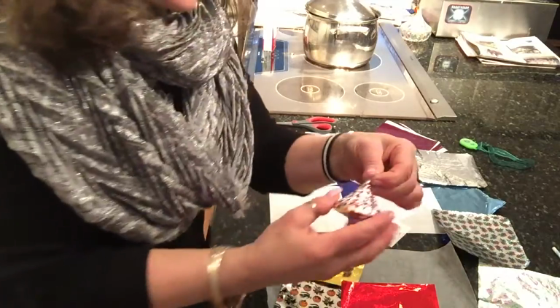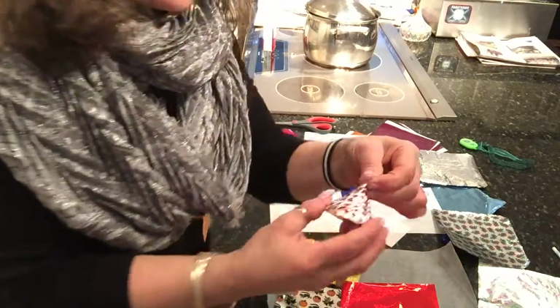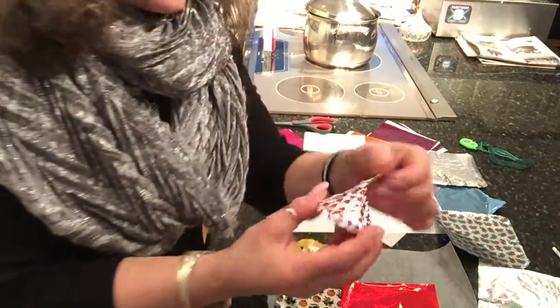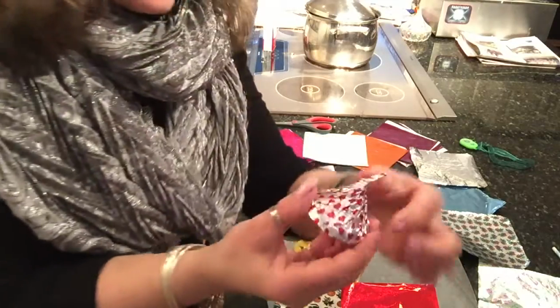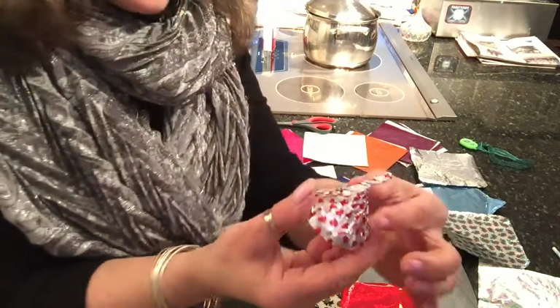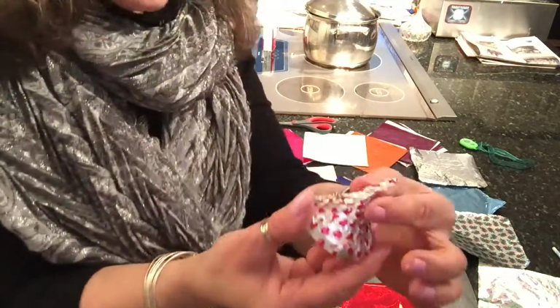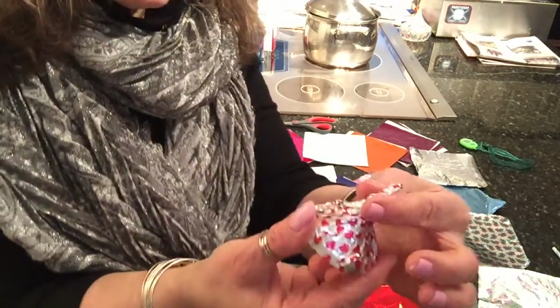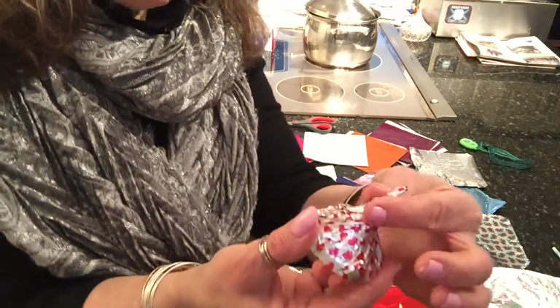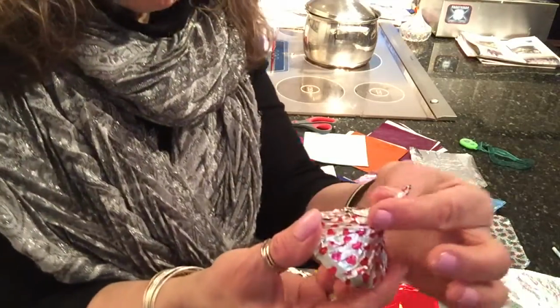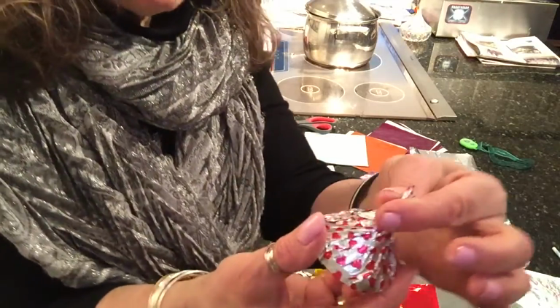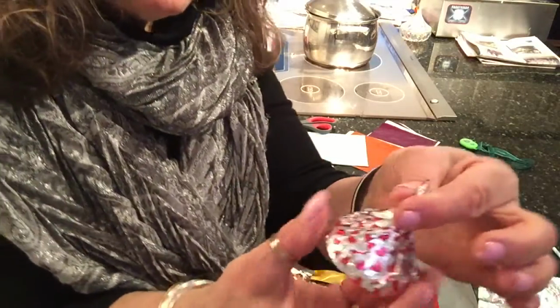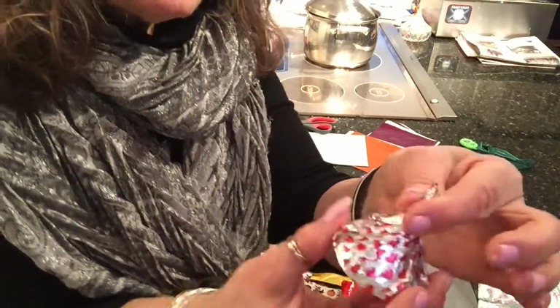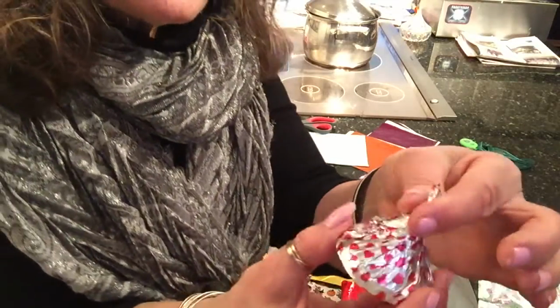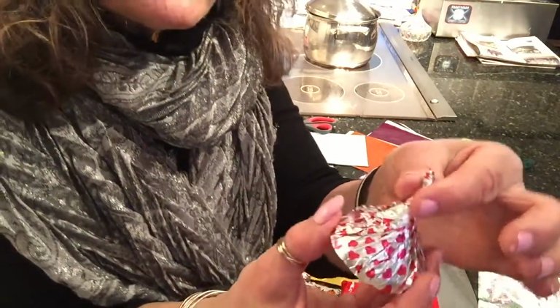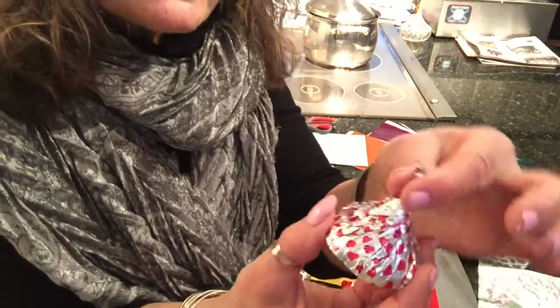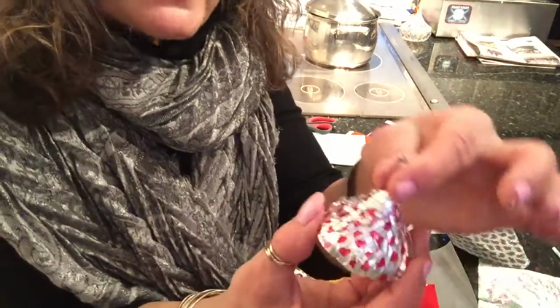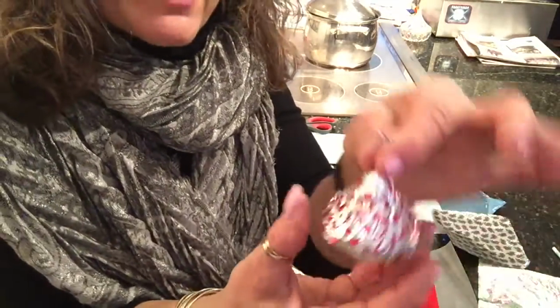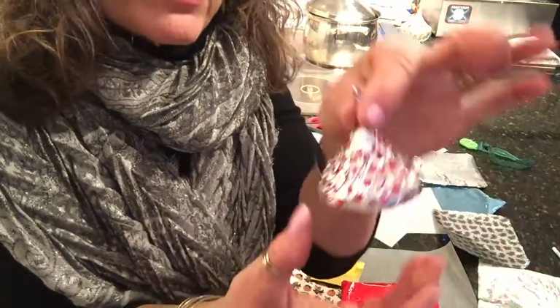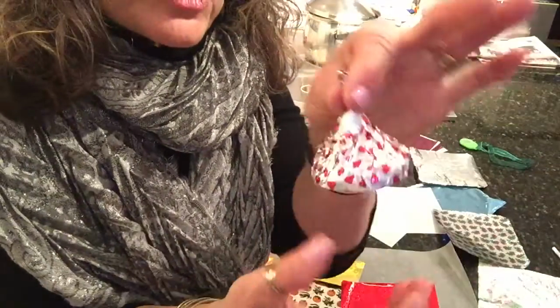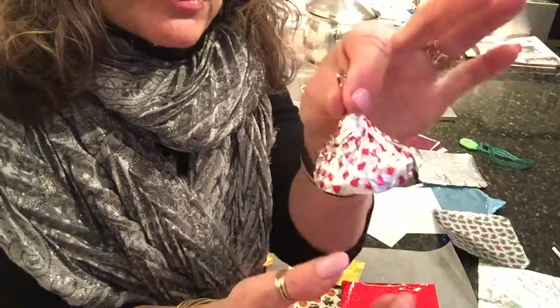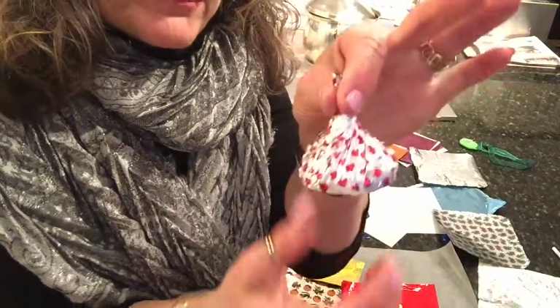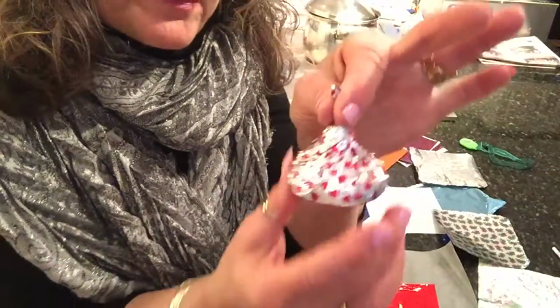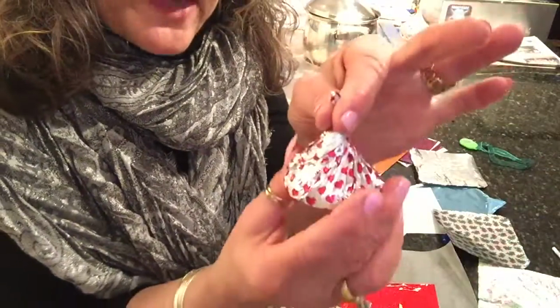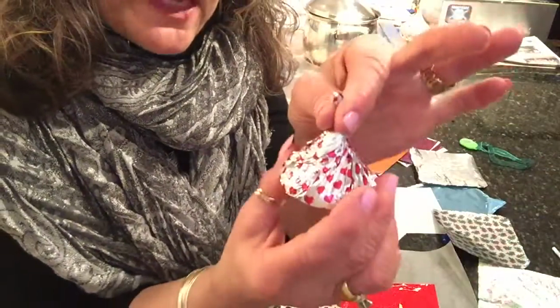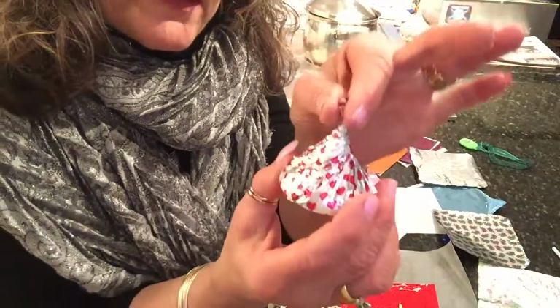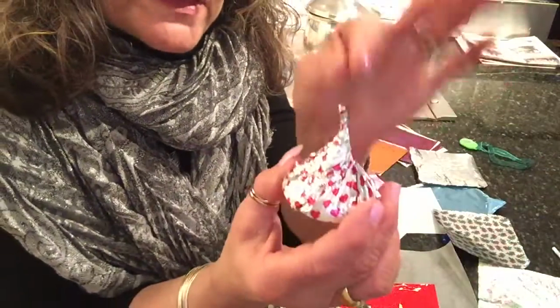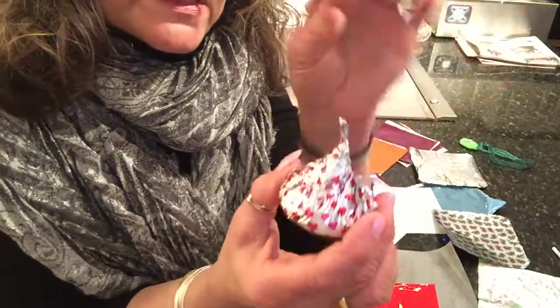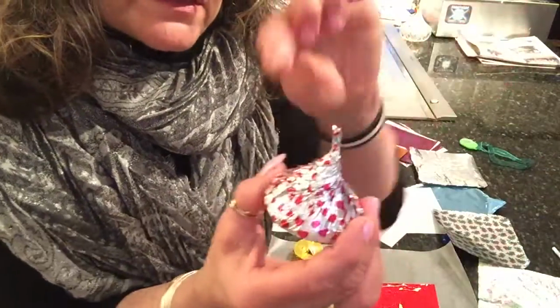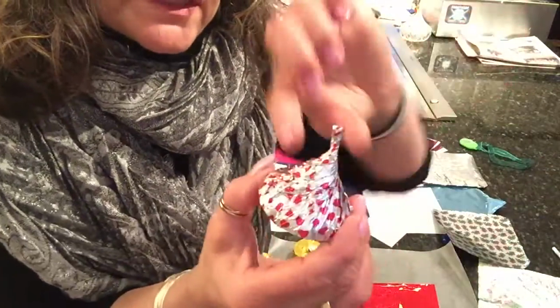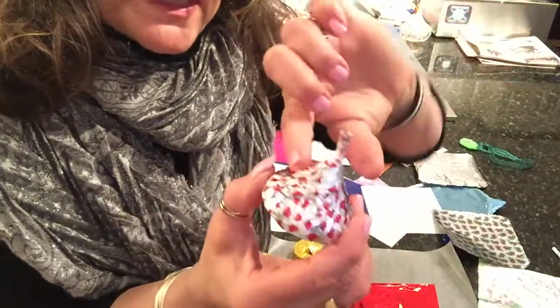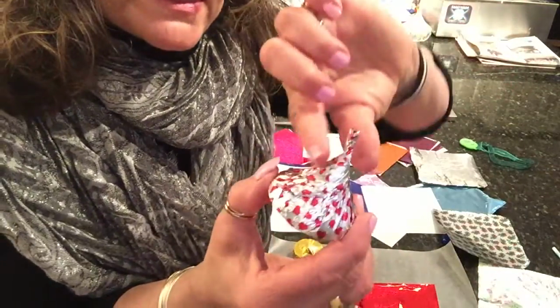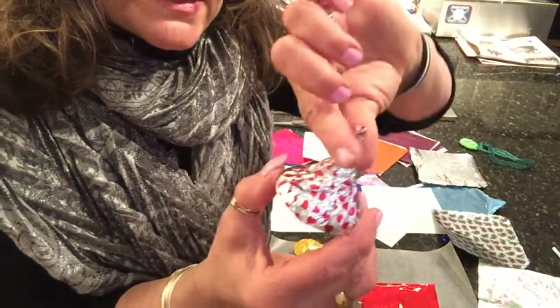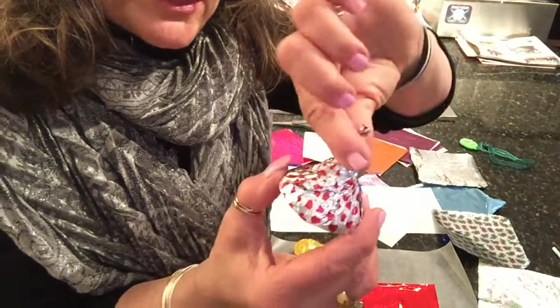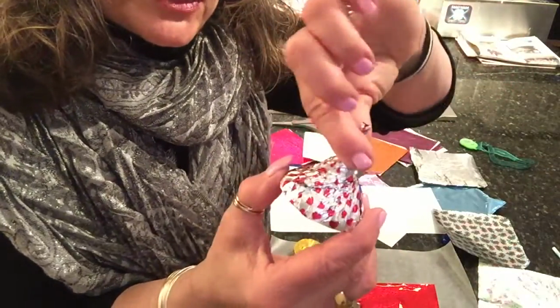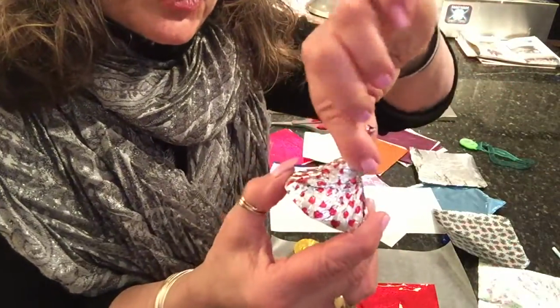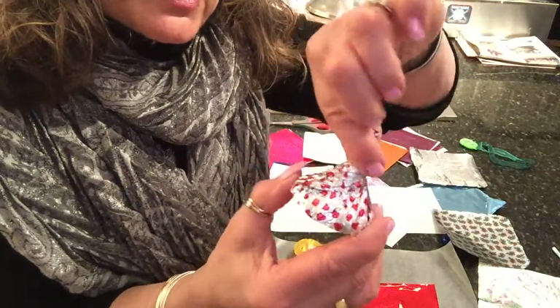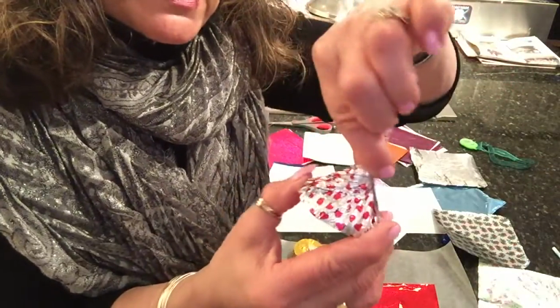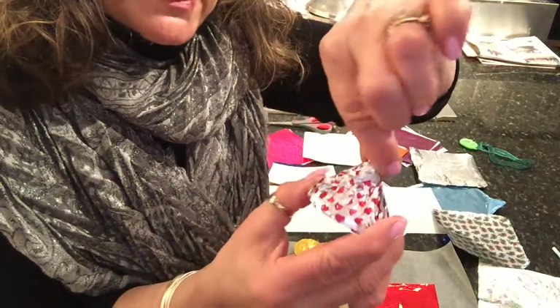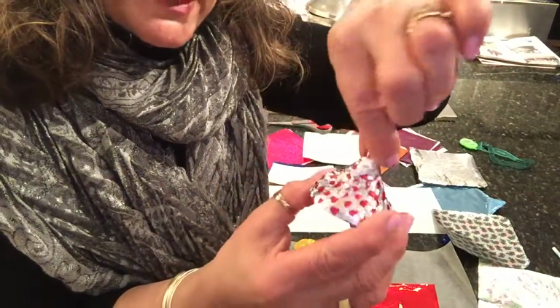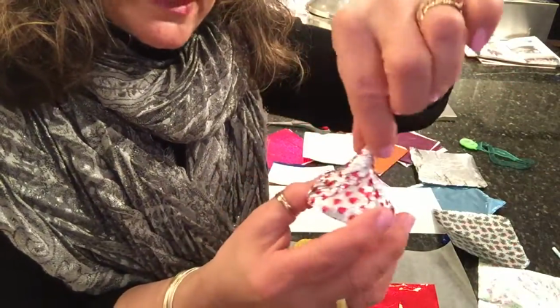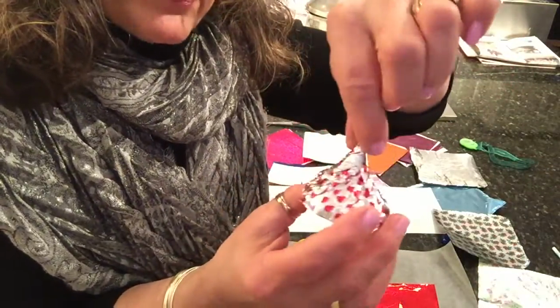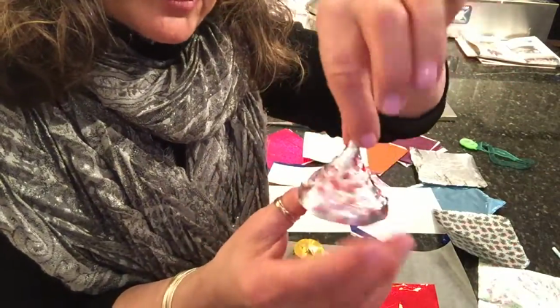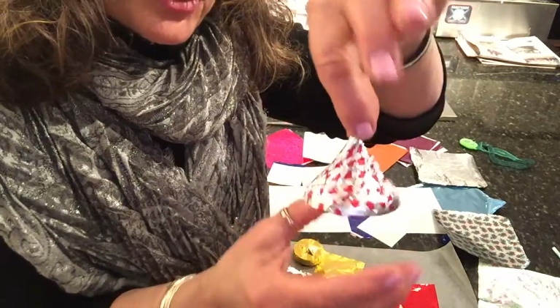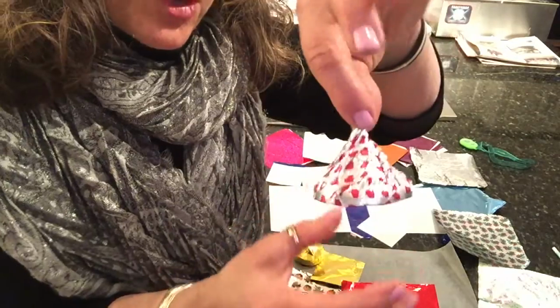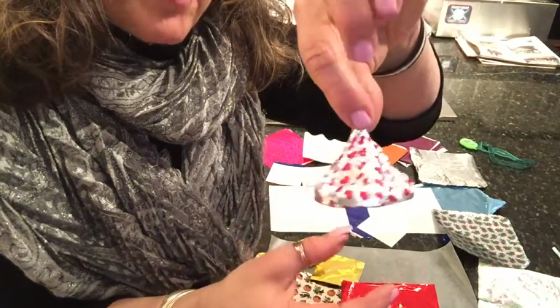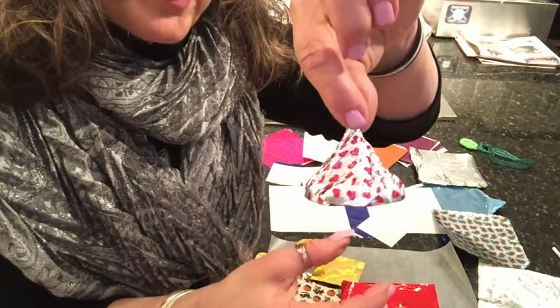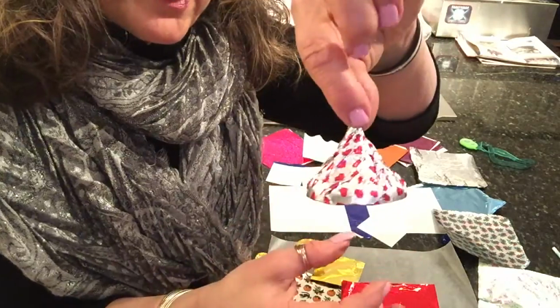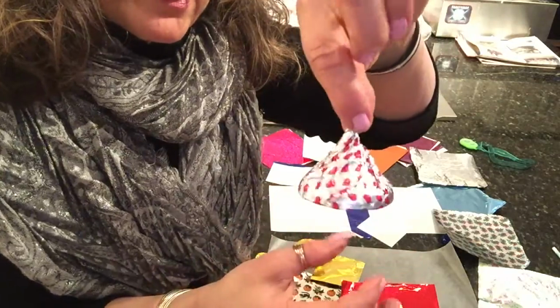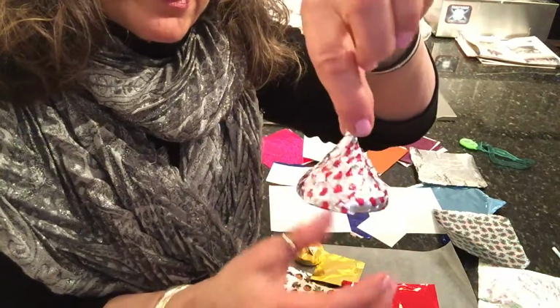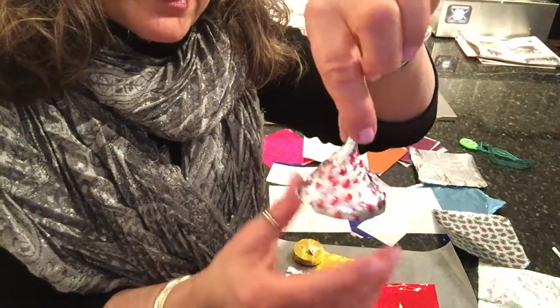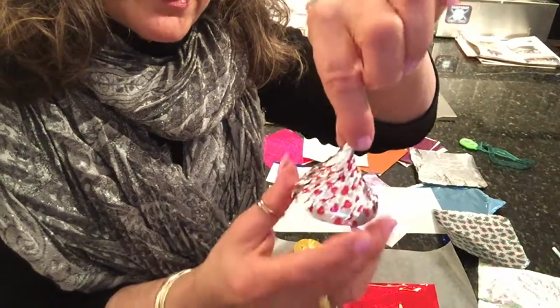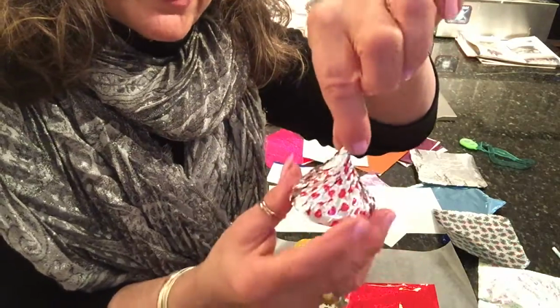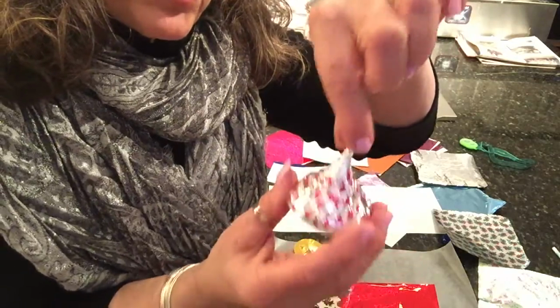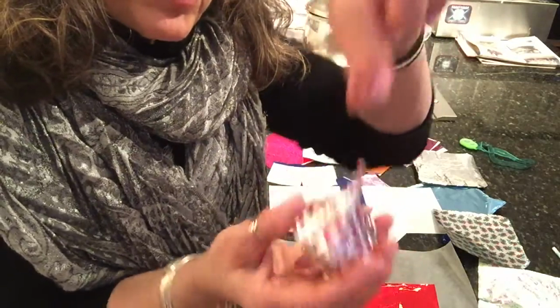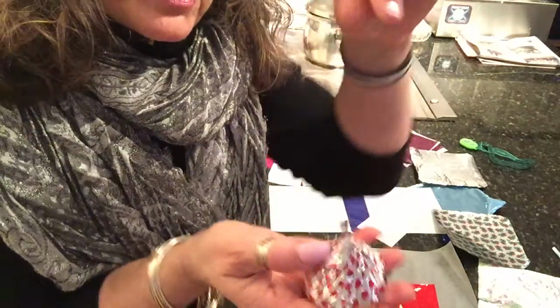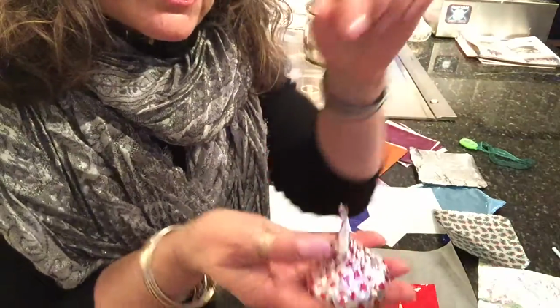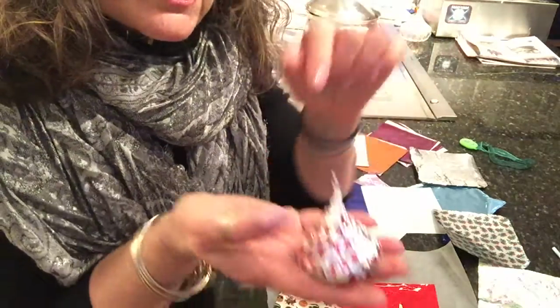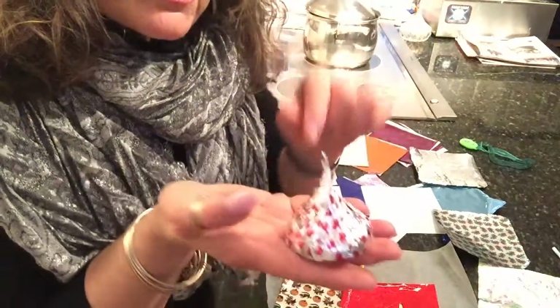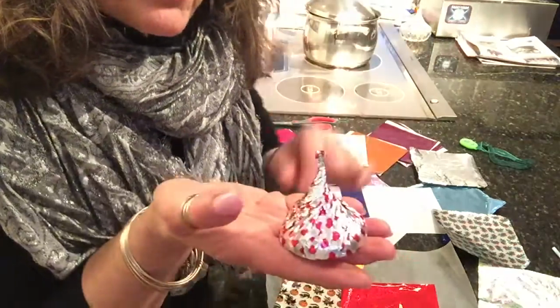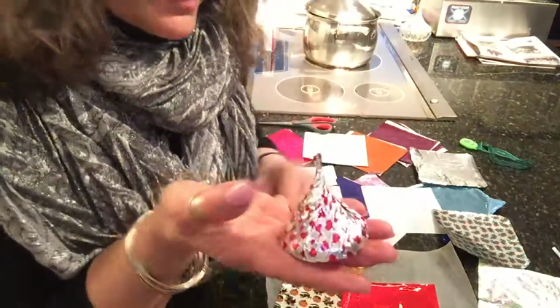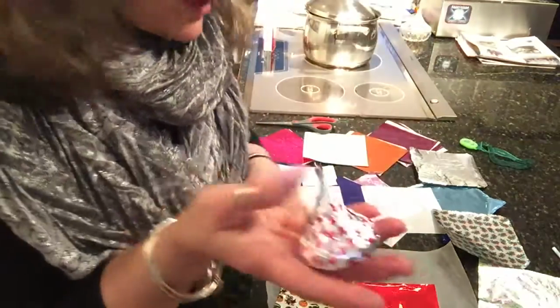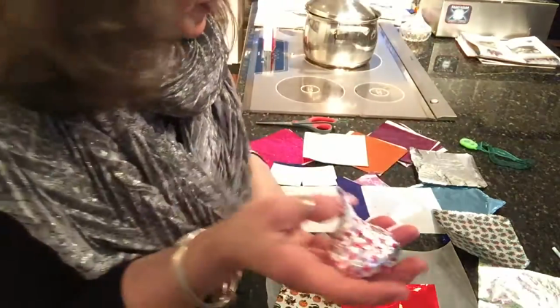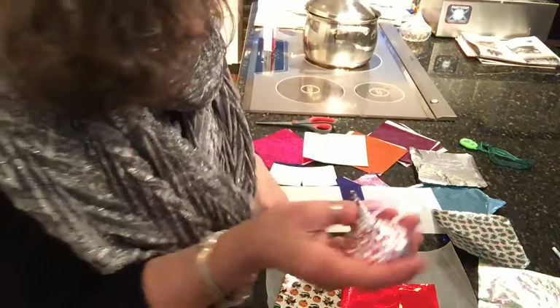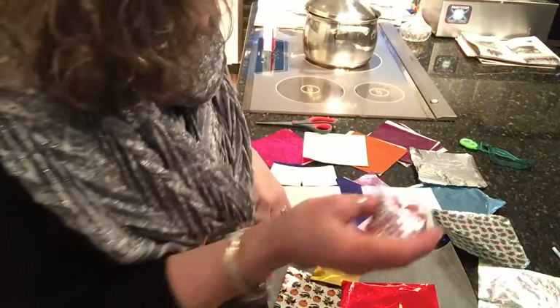And it fuses together, so if you're making this little kiss and you're twisting it at the top, it works really great.